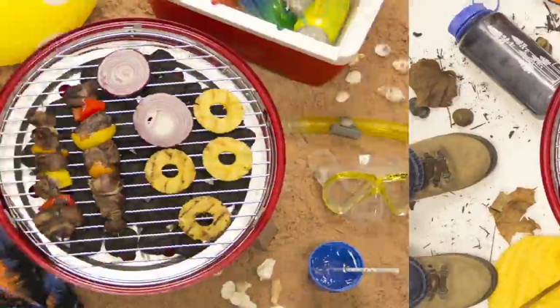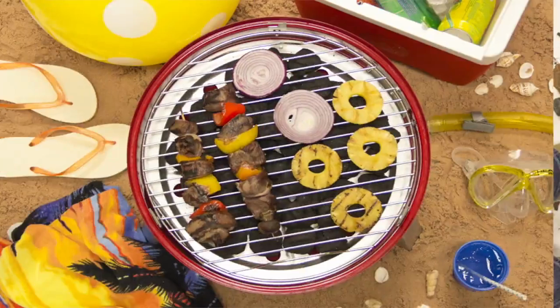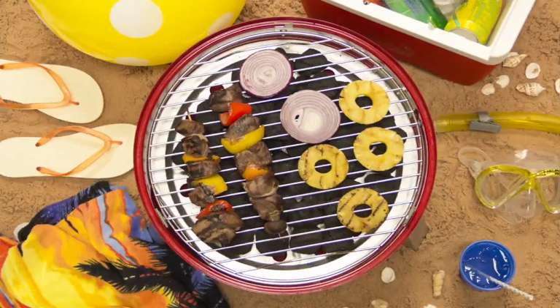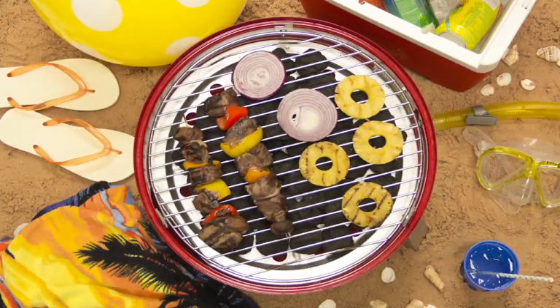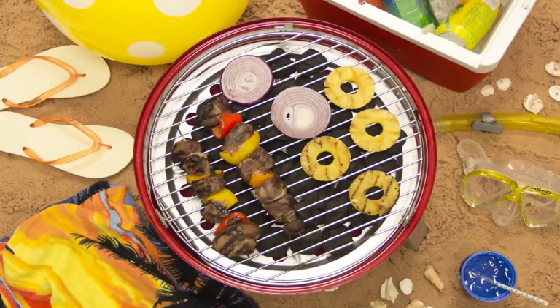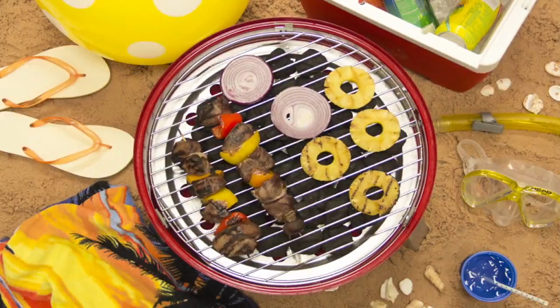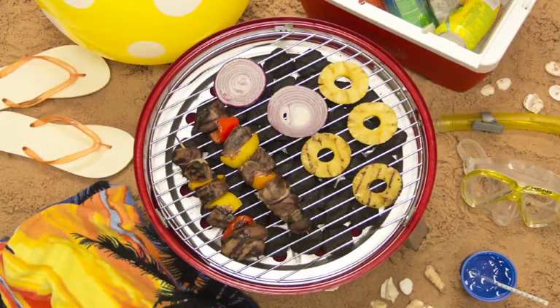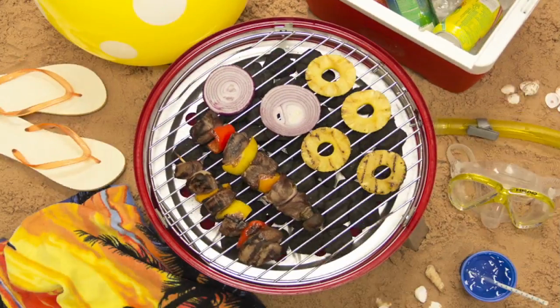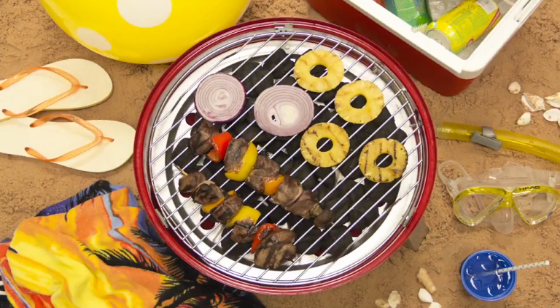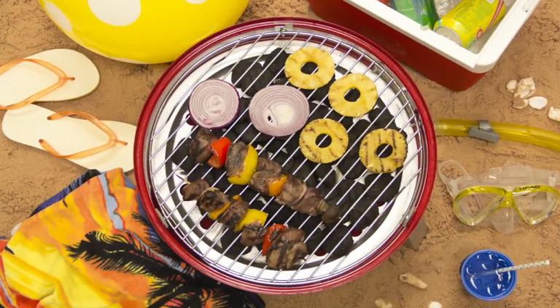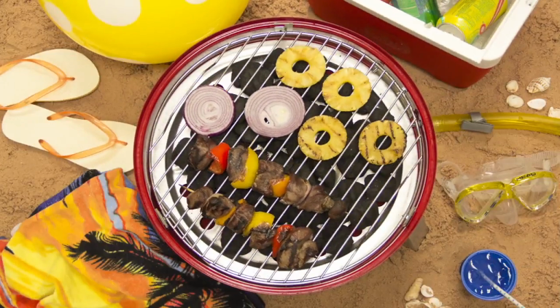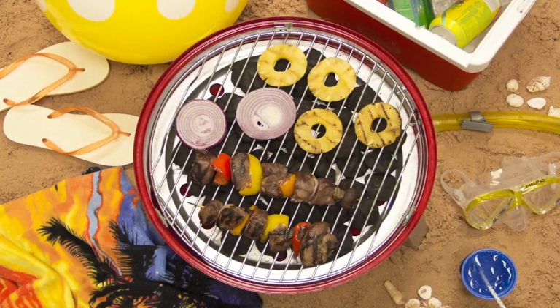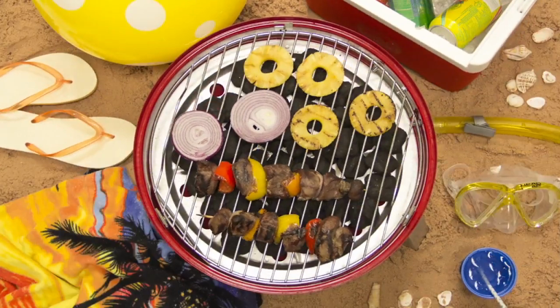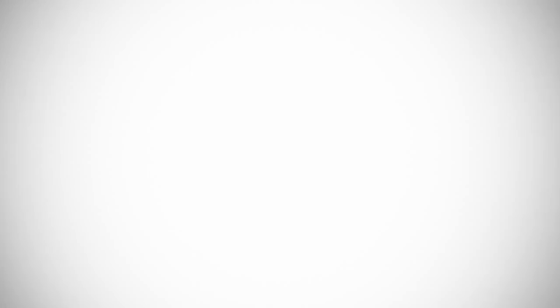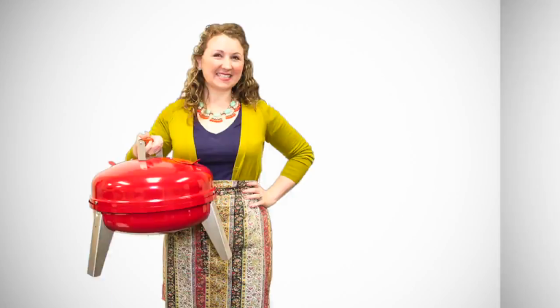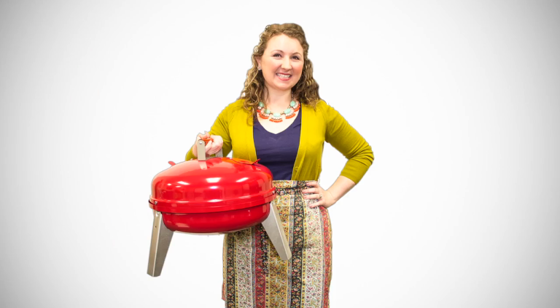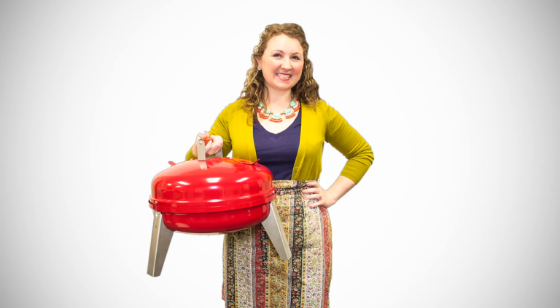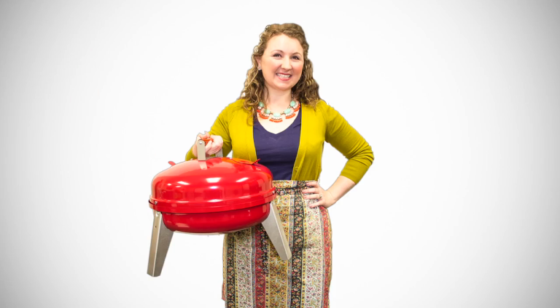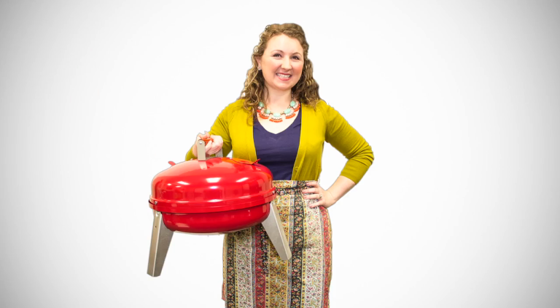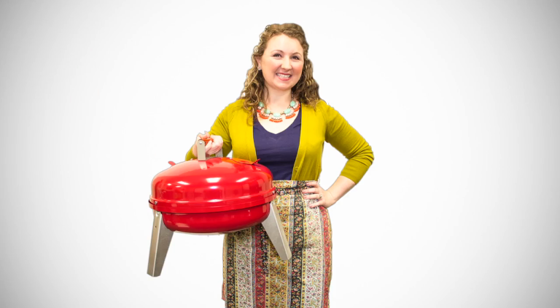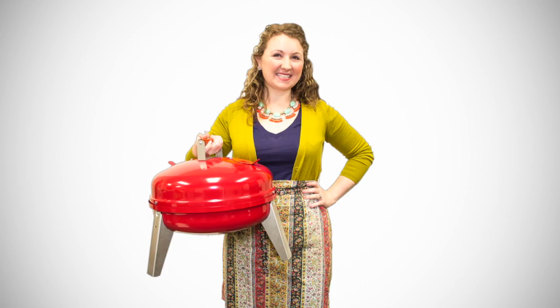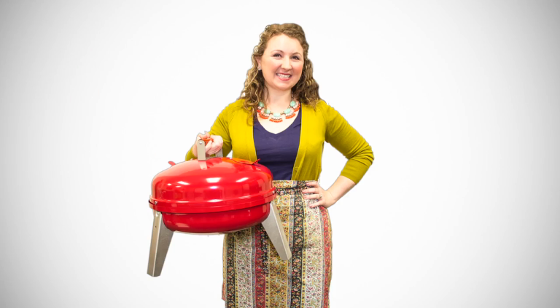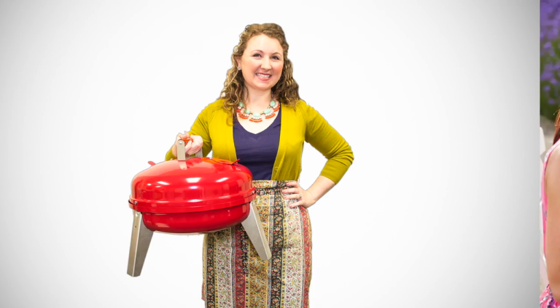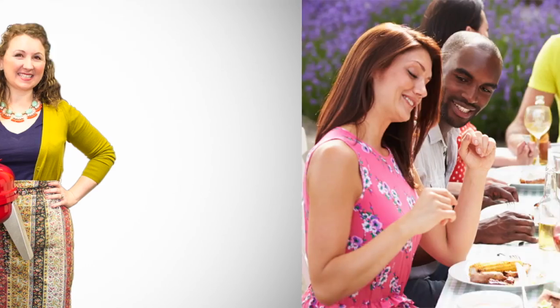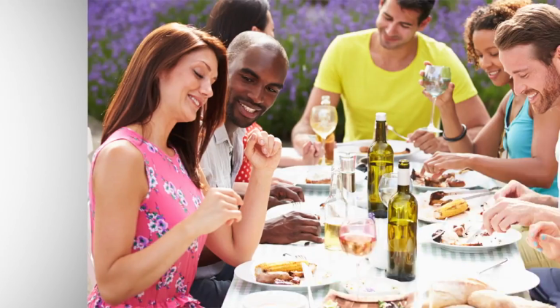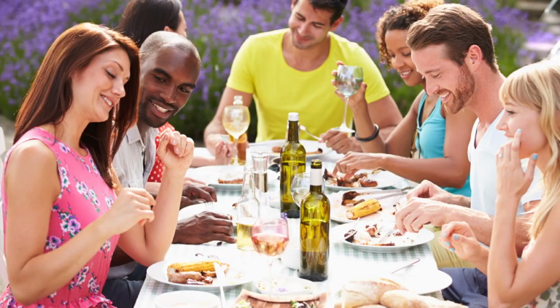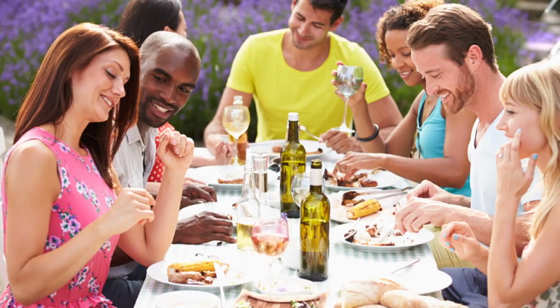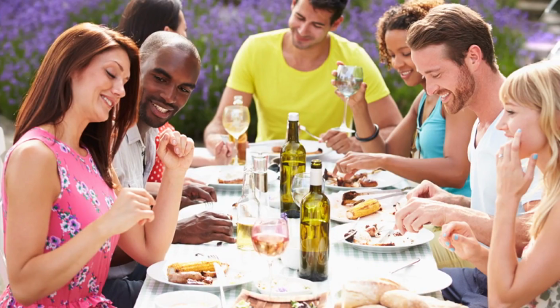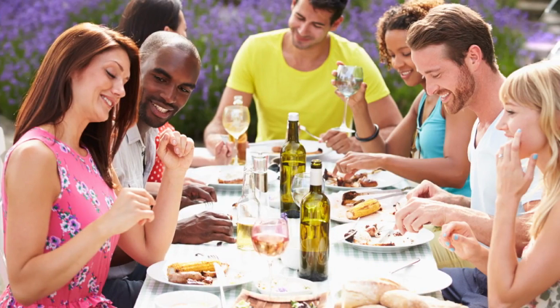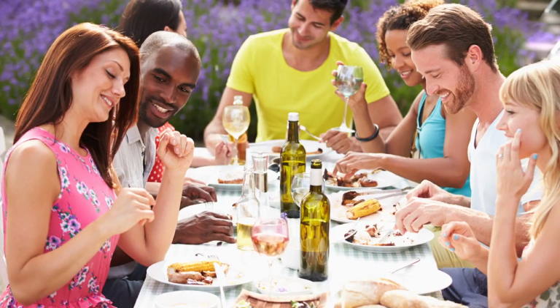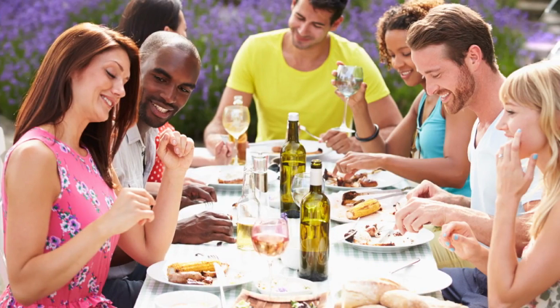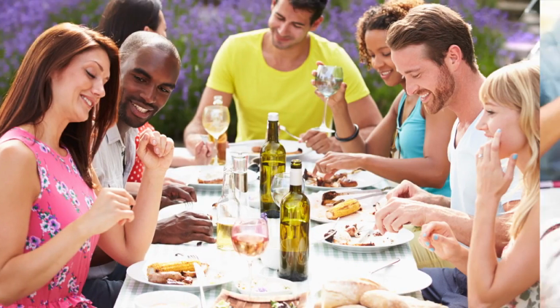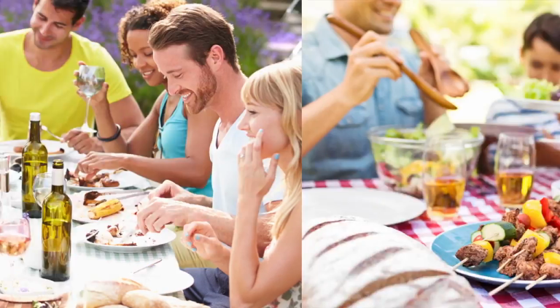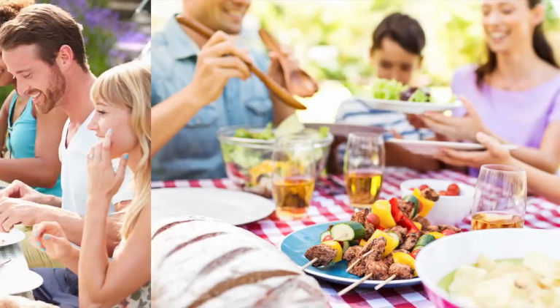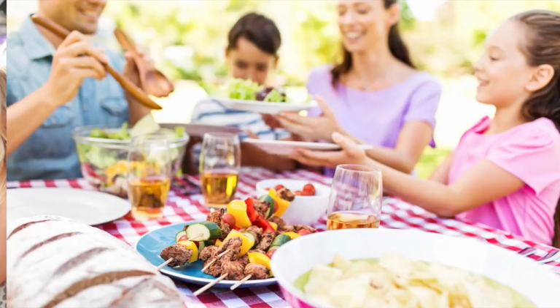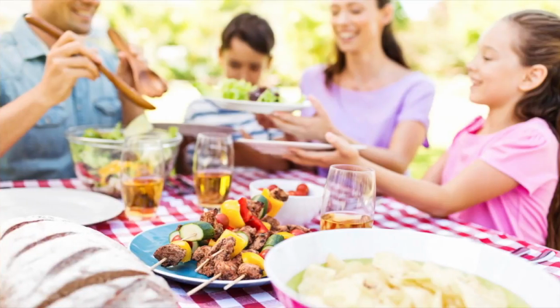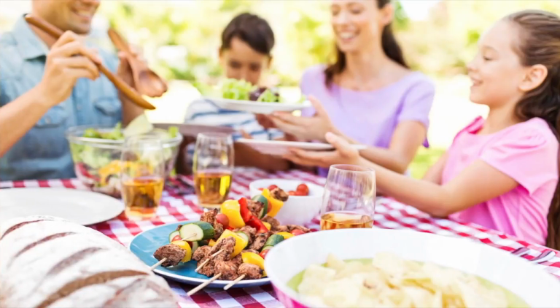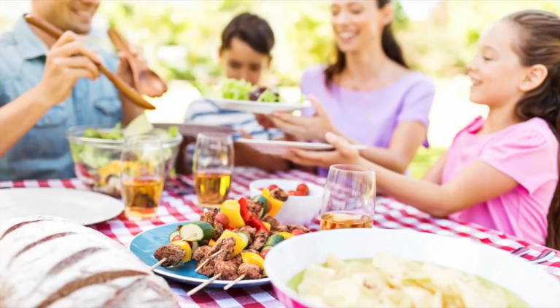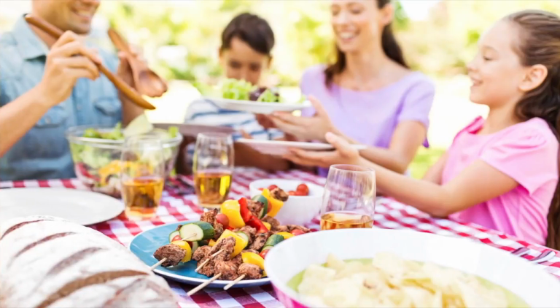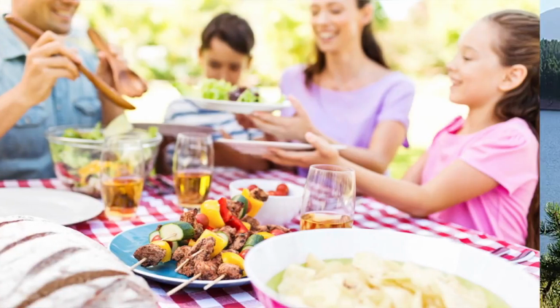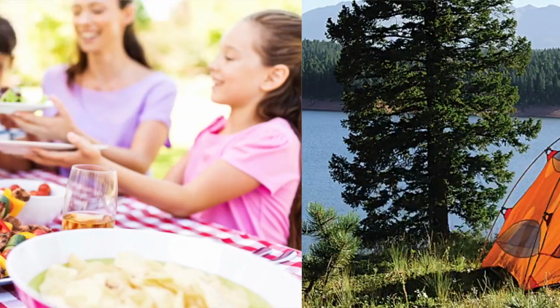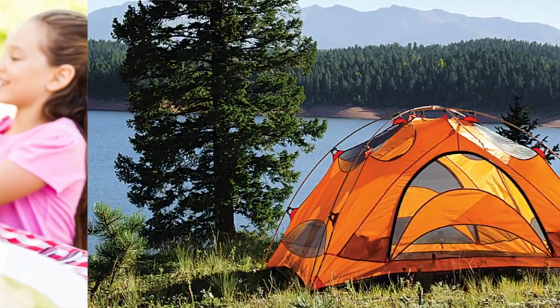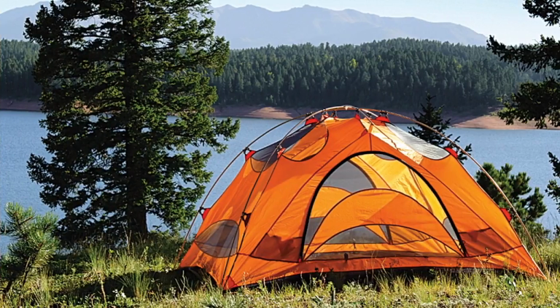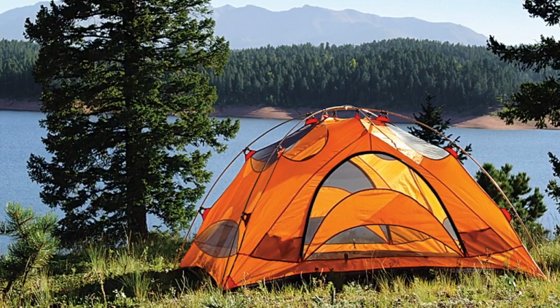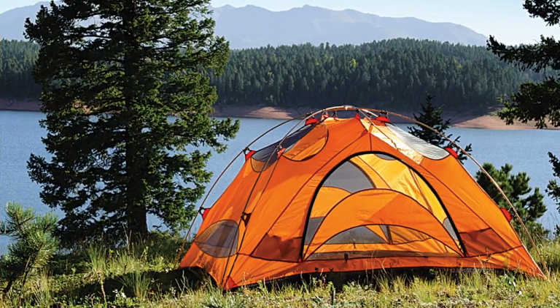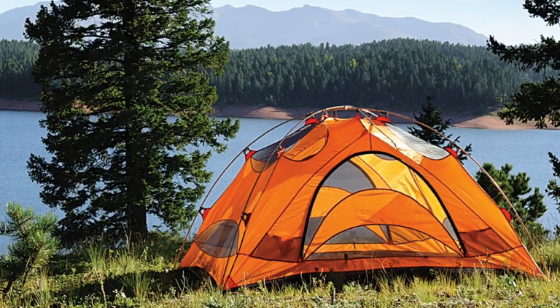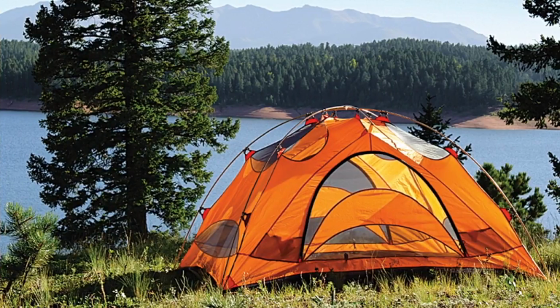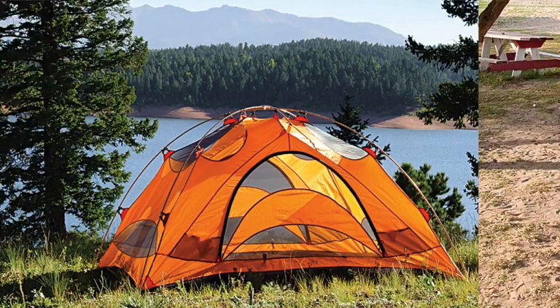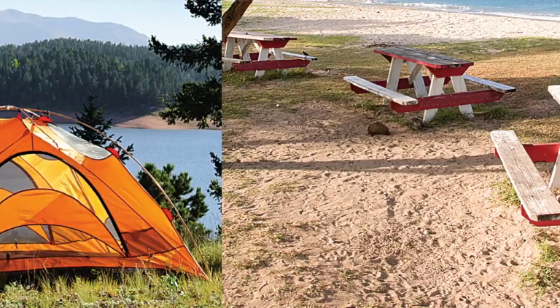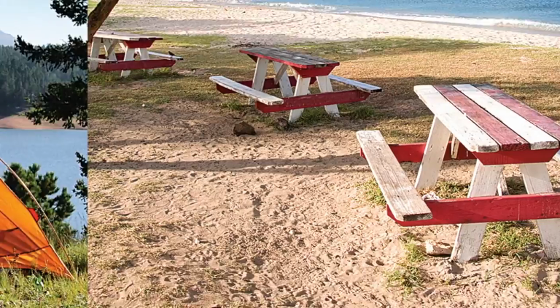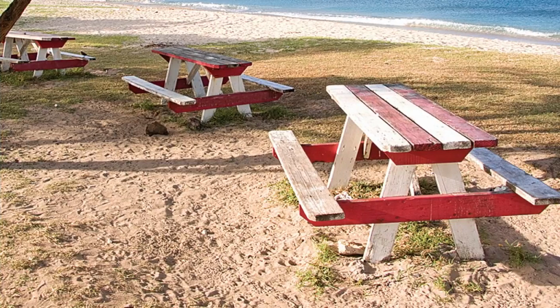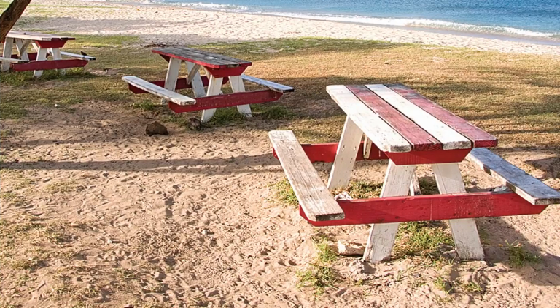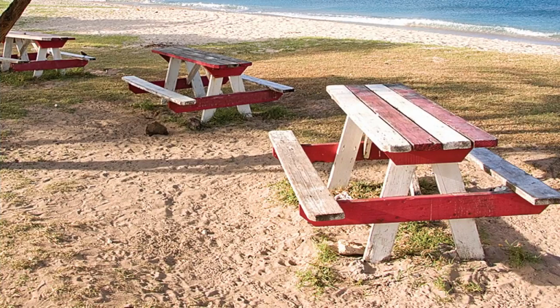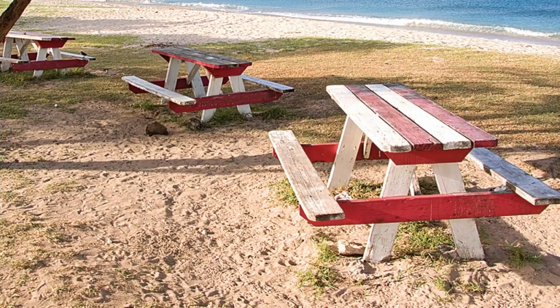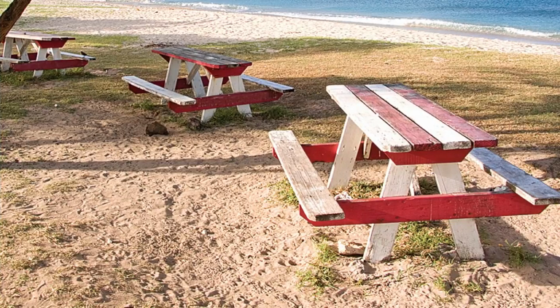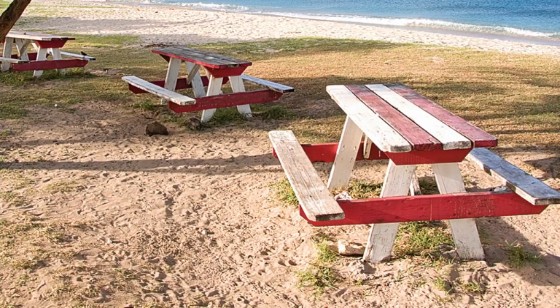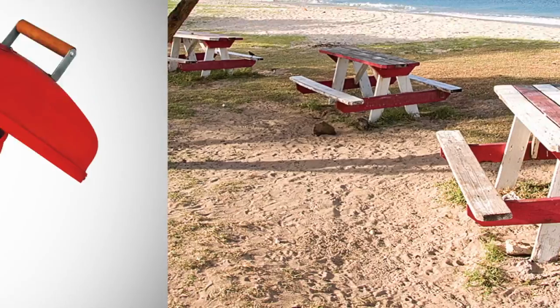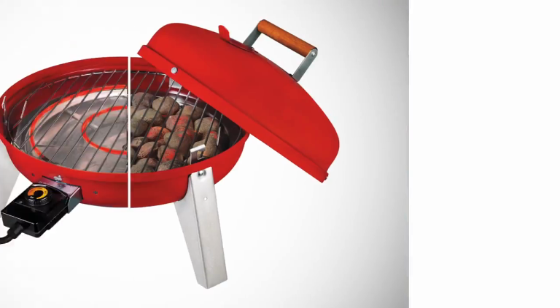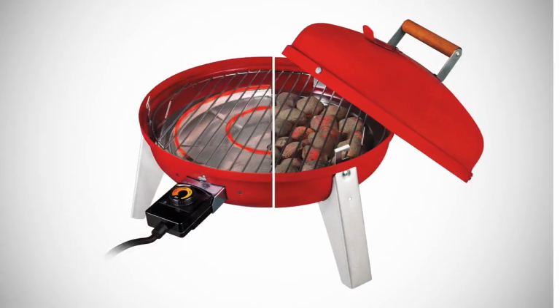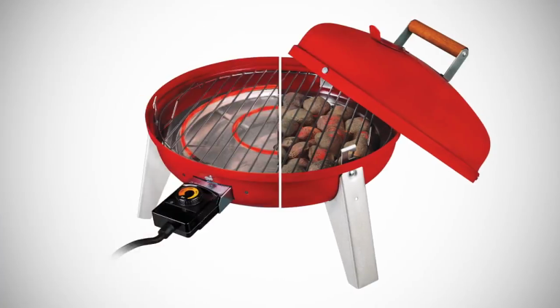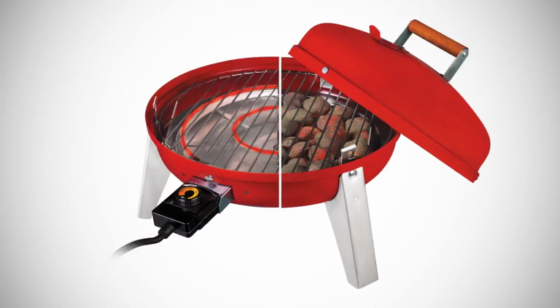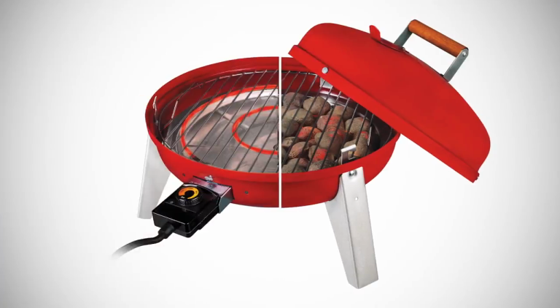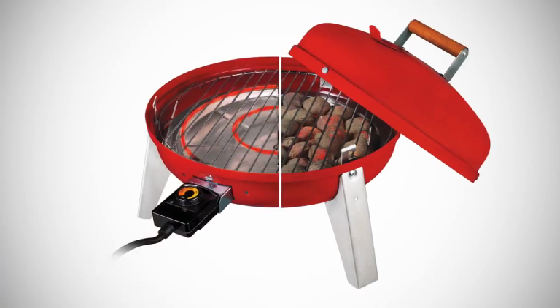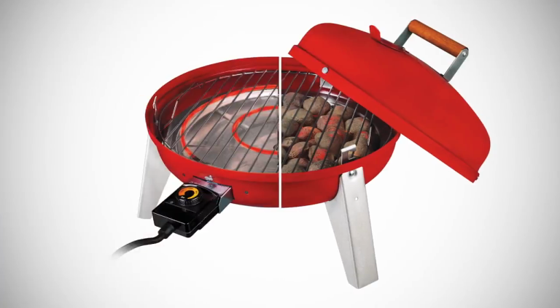Grab your snorkel for a day at the beach — be the grill master. Enjoy your favorite barbecue flavors whenever and wherever with the Wherever Grill. Find us online.